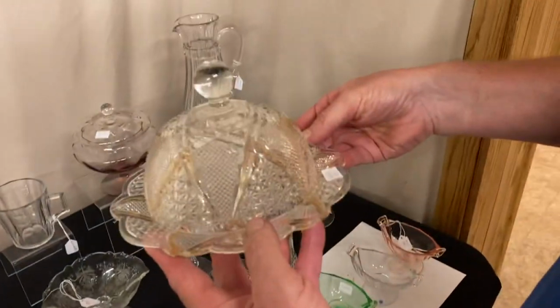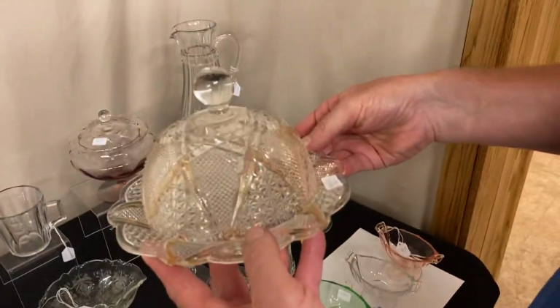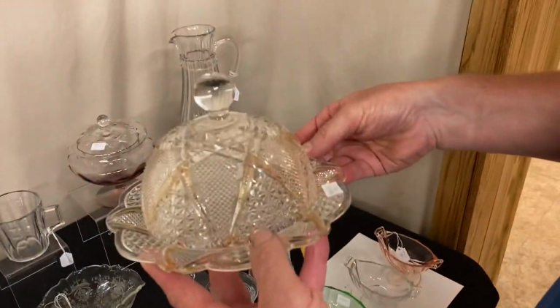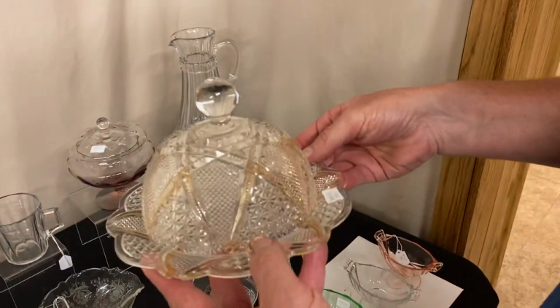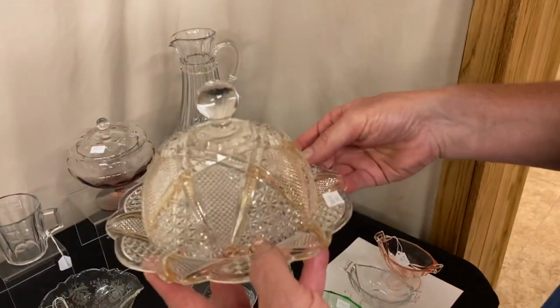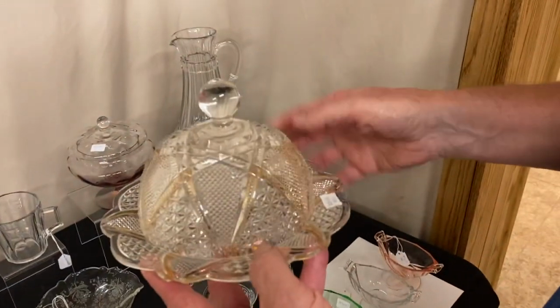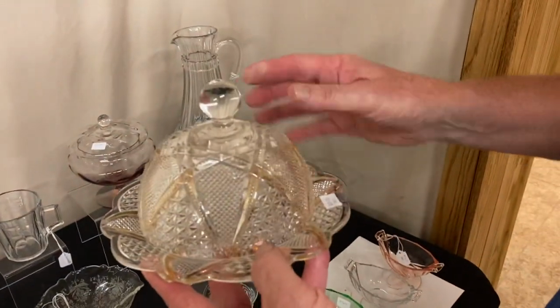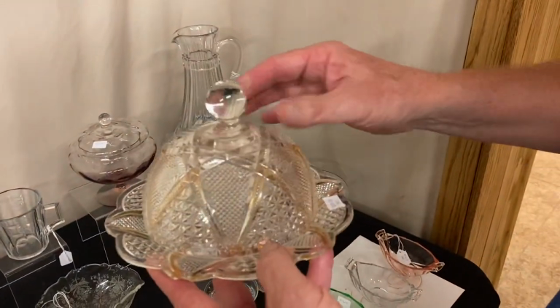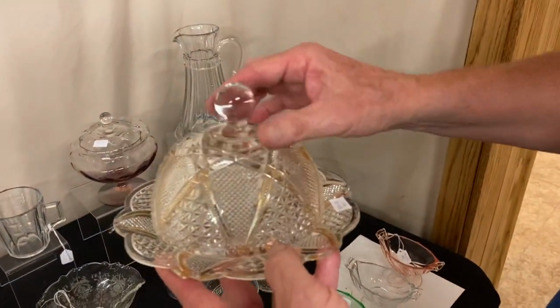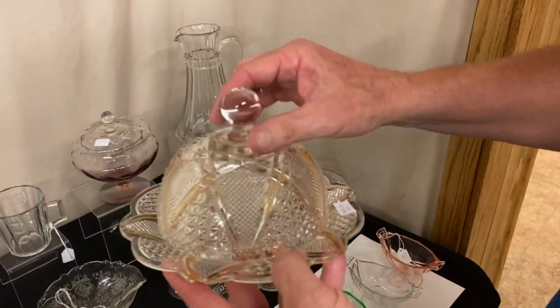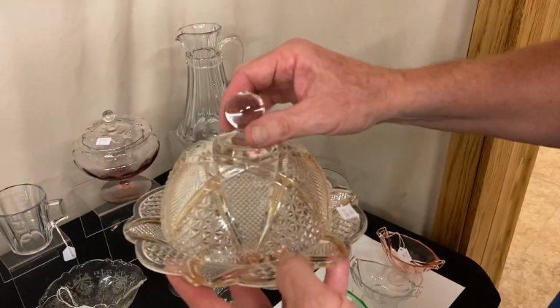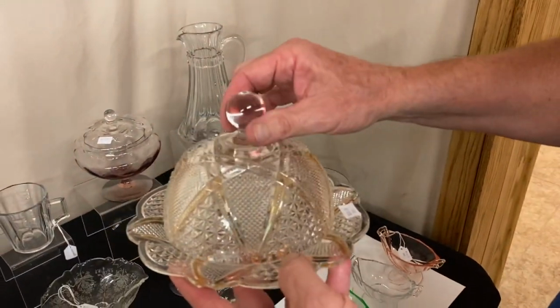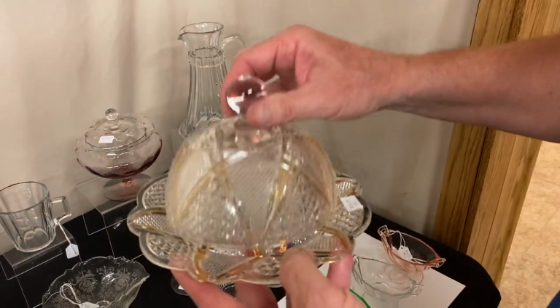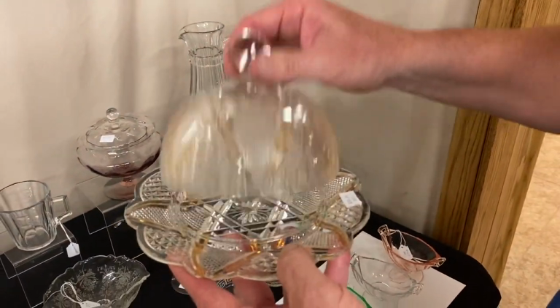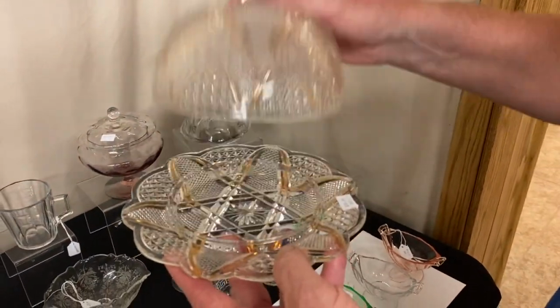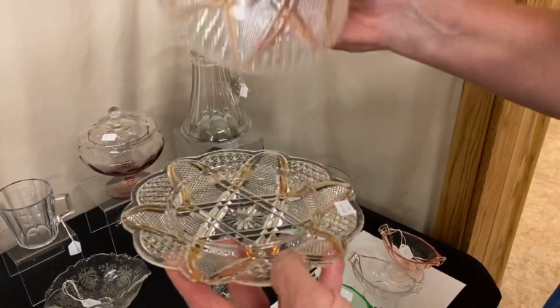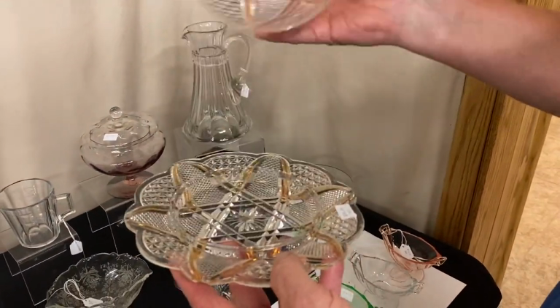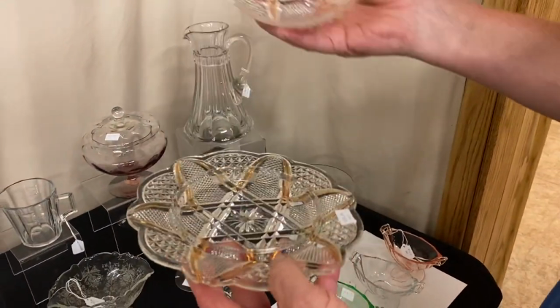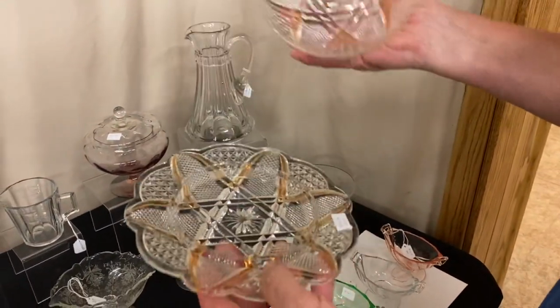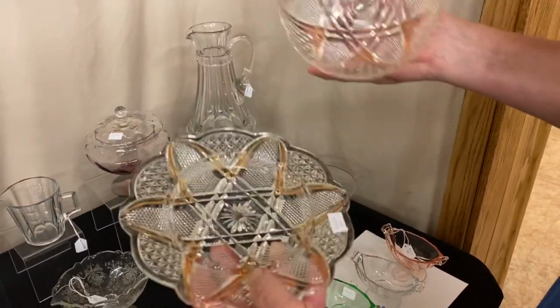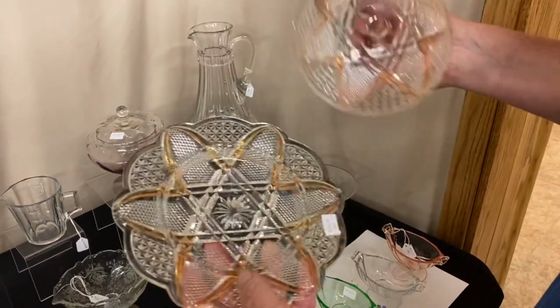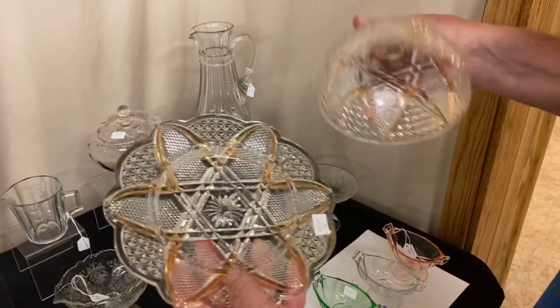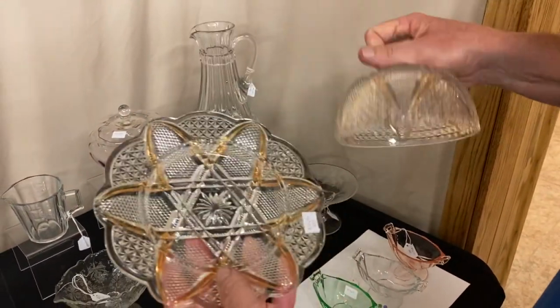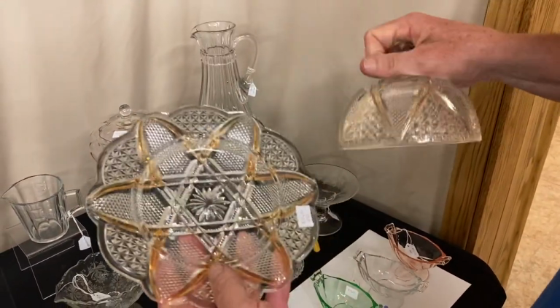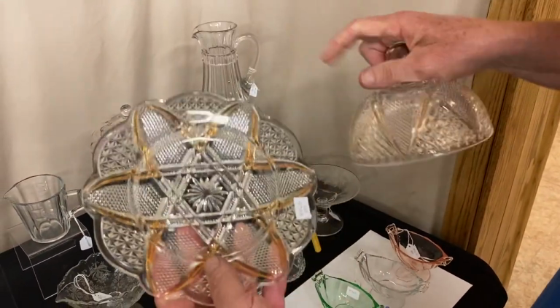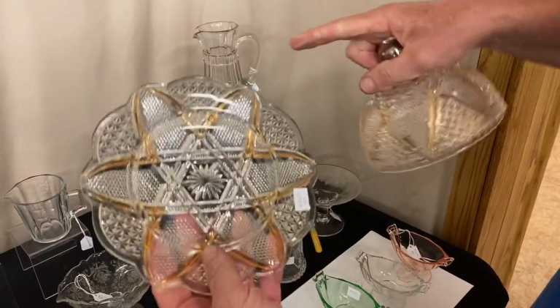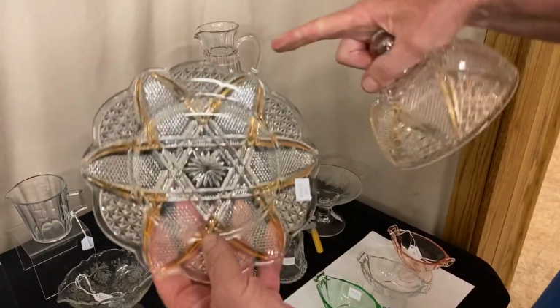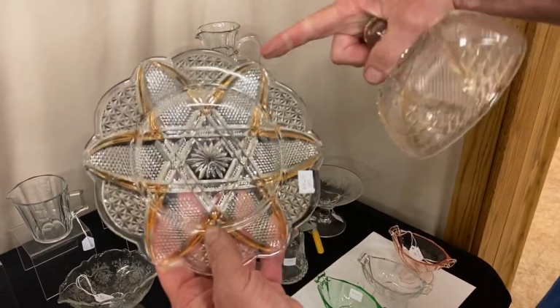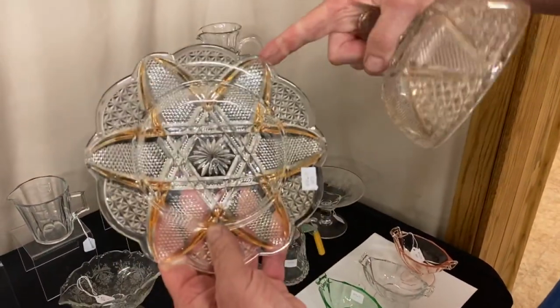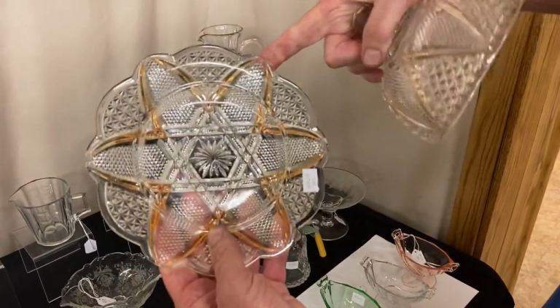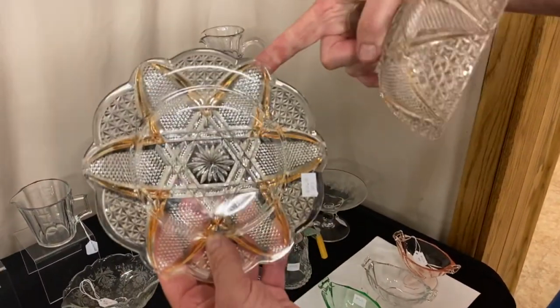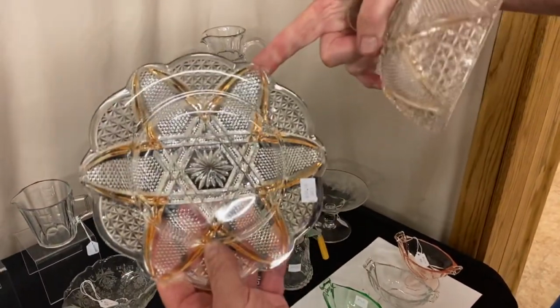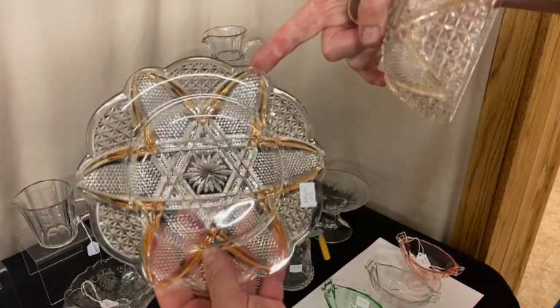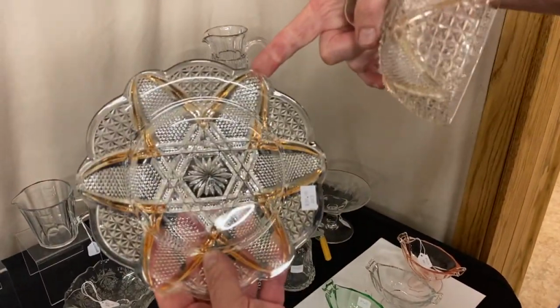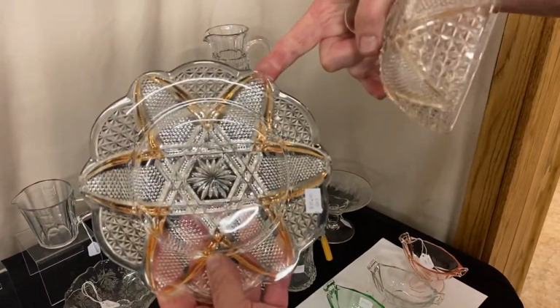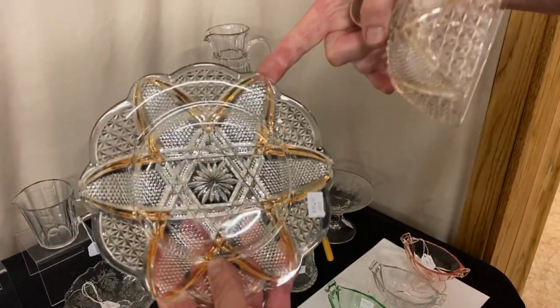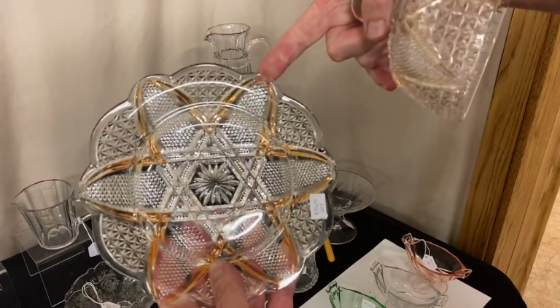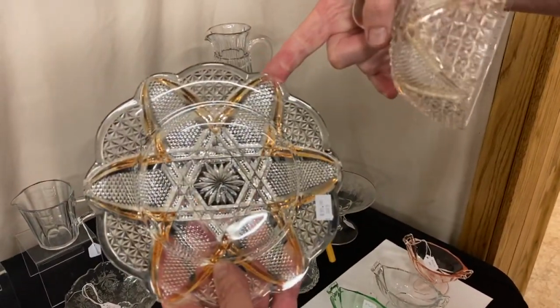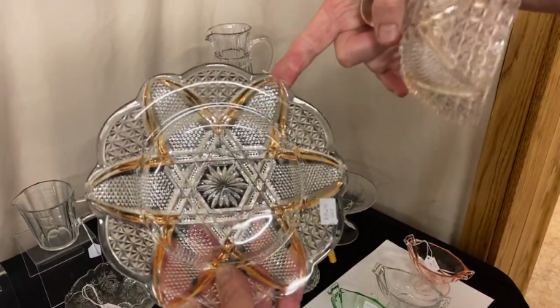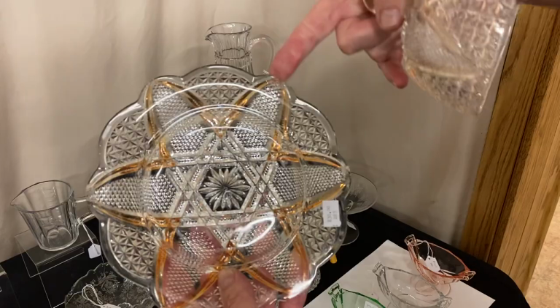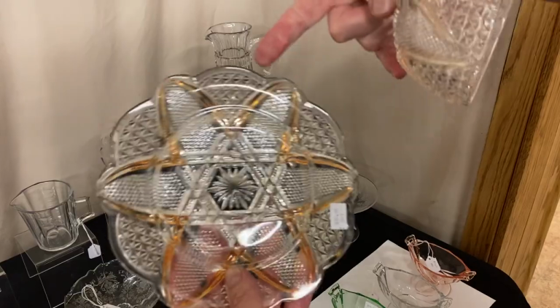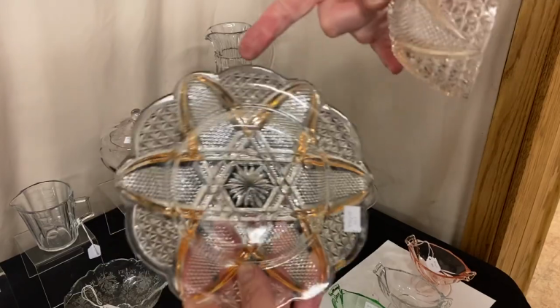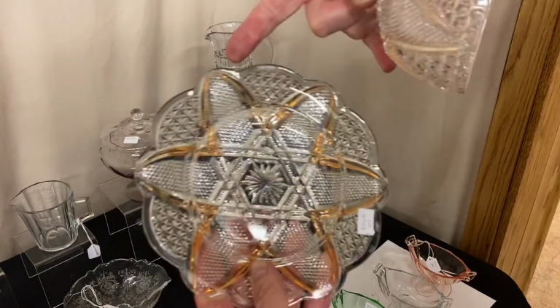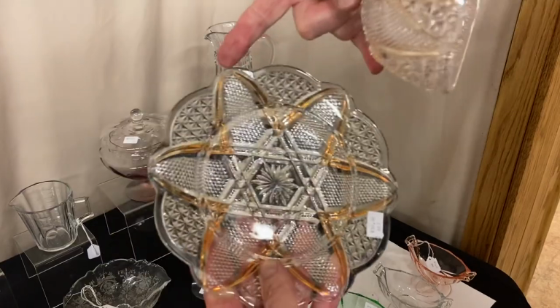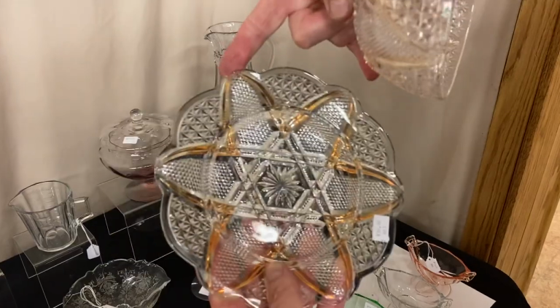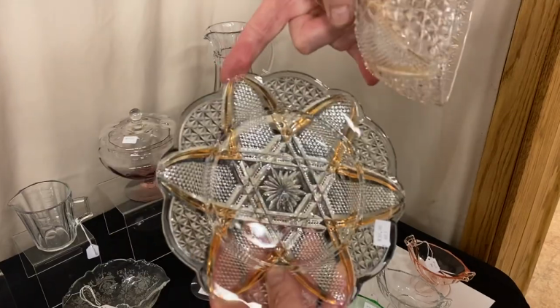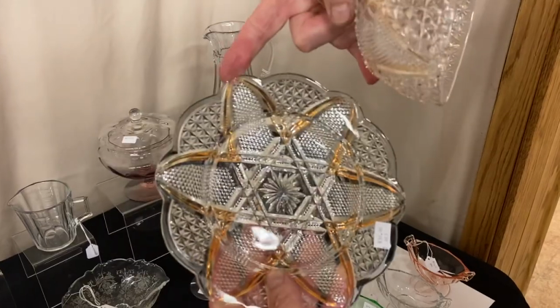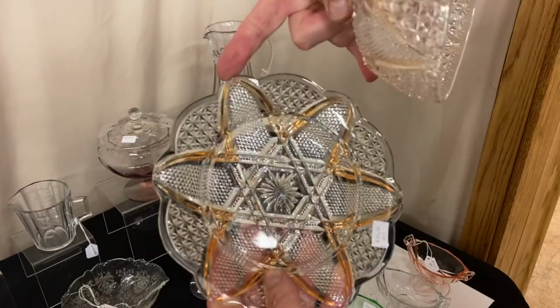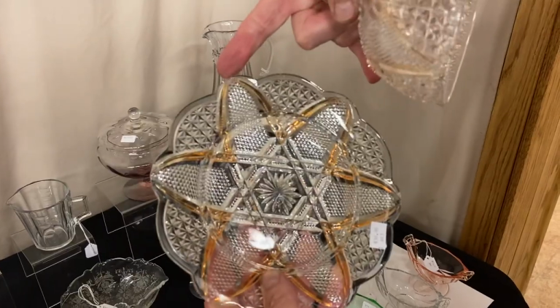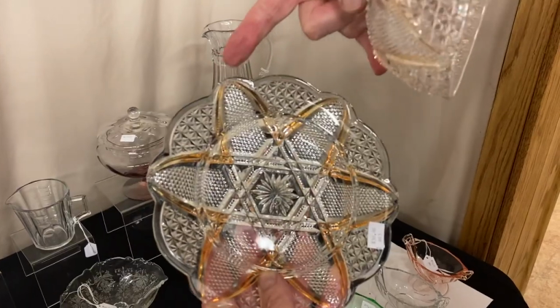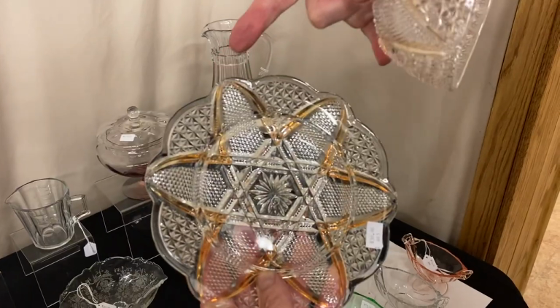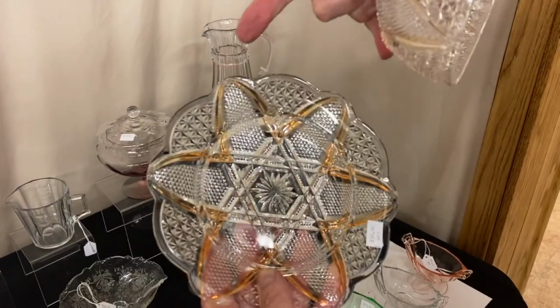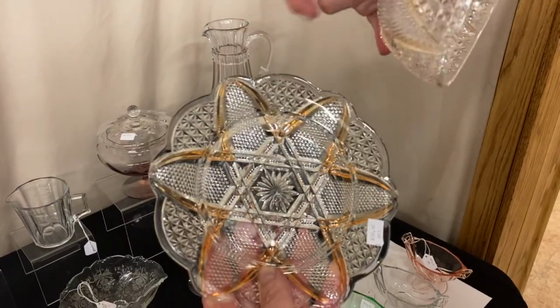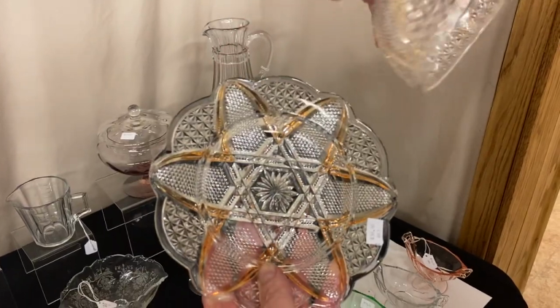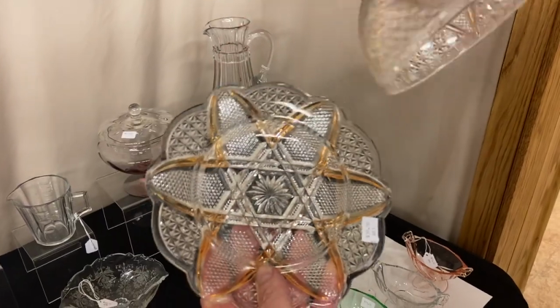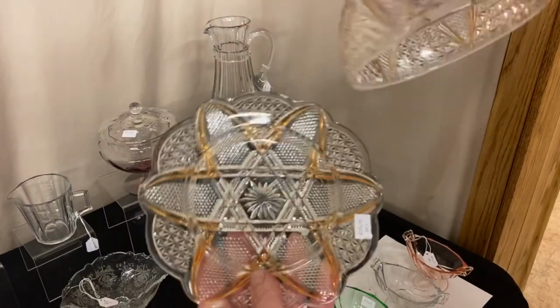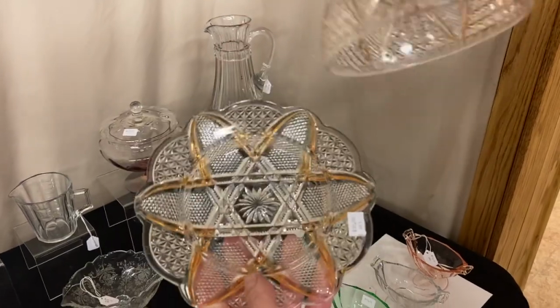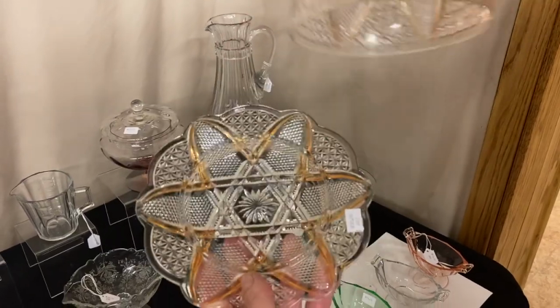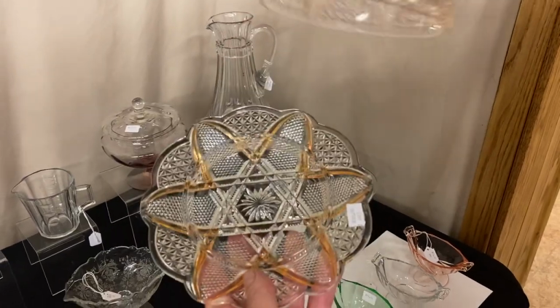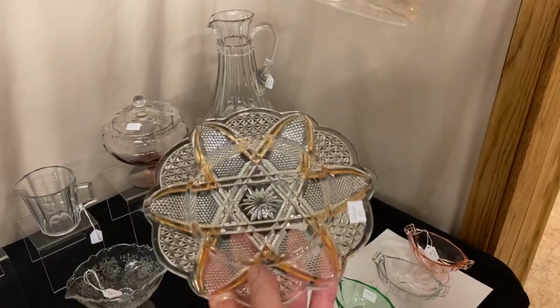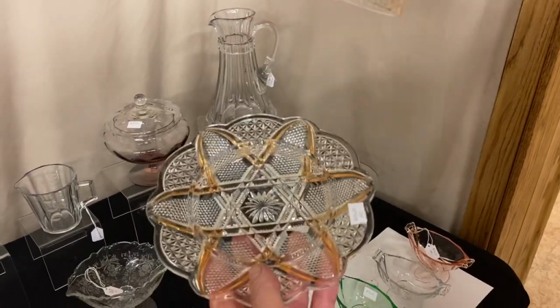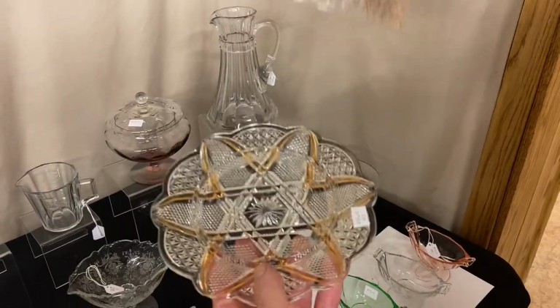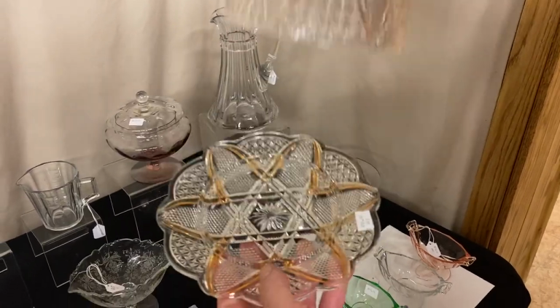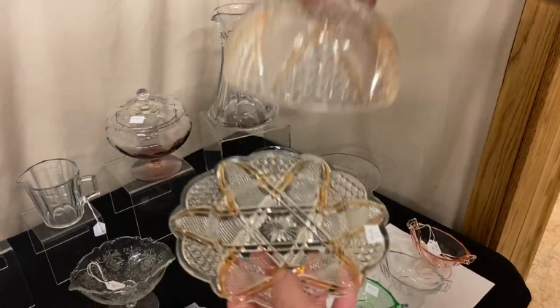Fandango Covered Butter Dish — lid's in good shape. A couple of these points have a little bit of damage underneath them and it's priced only $30.